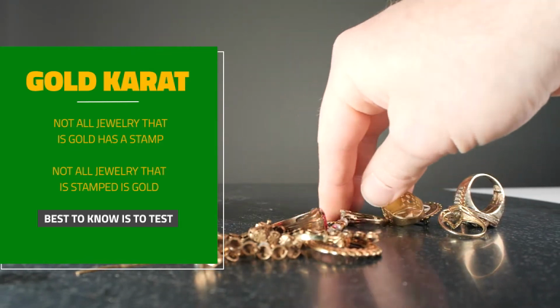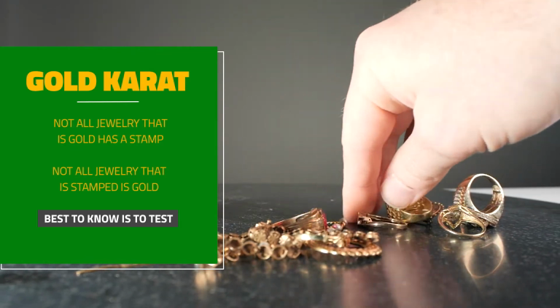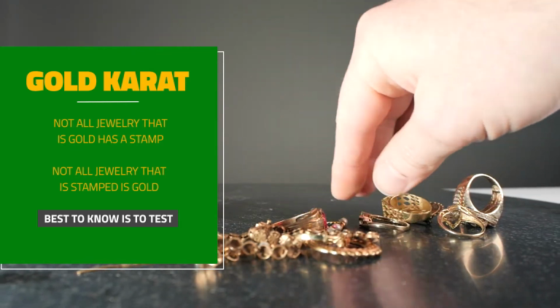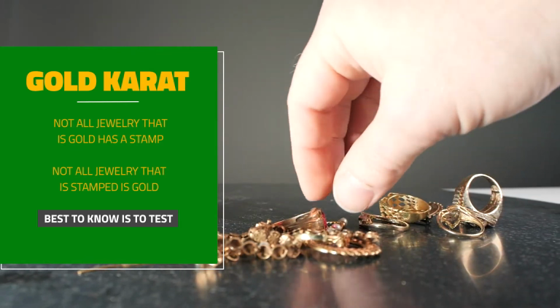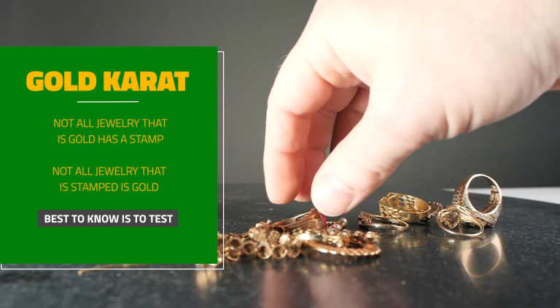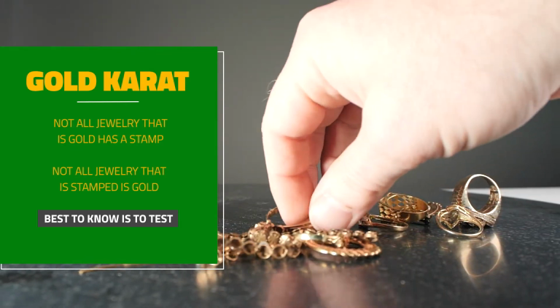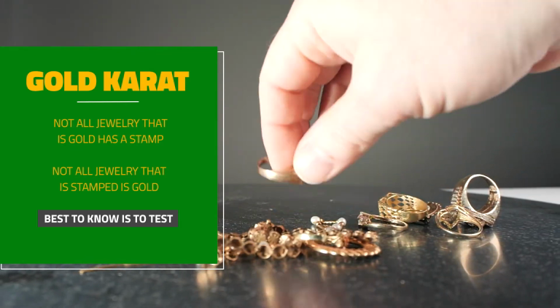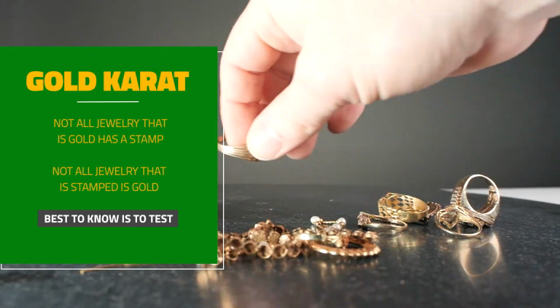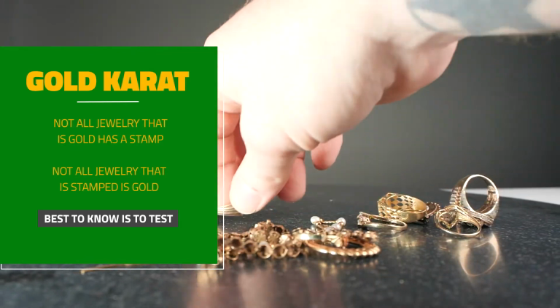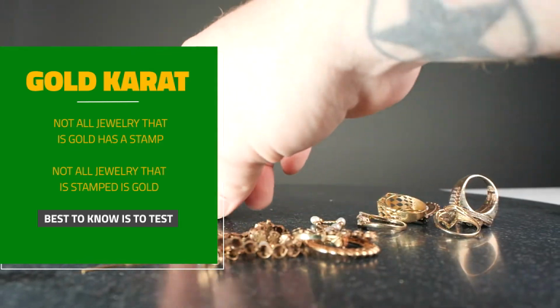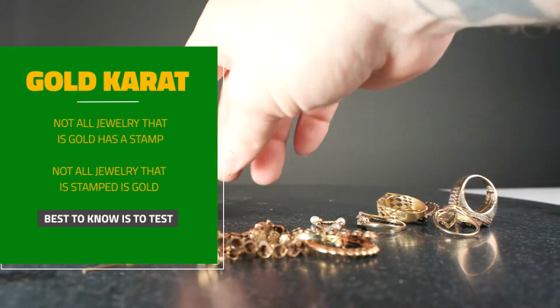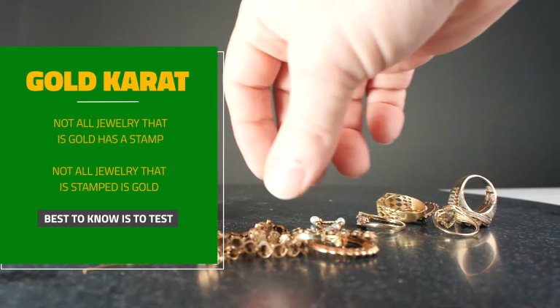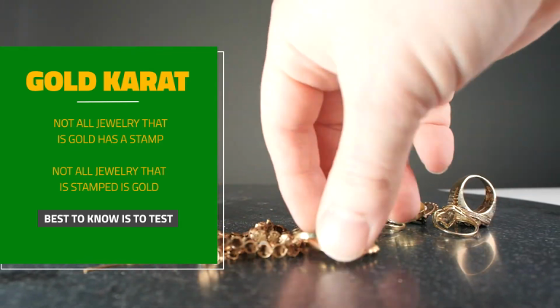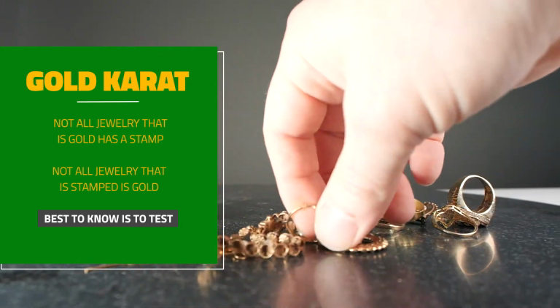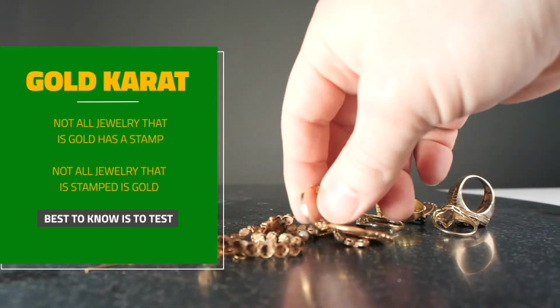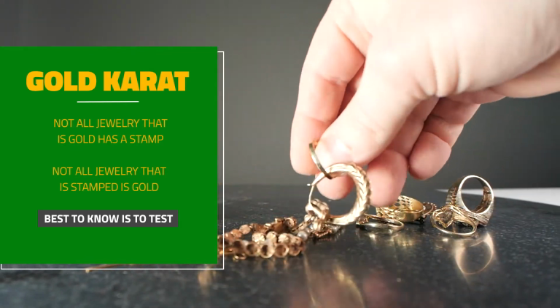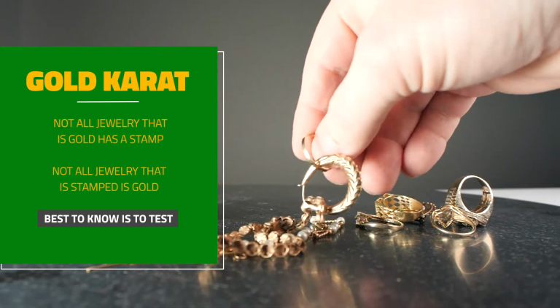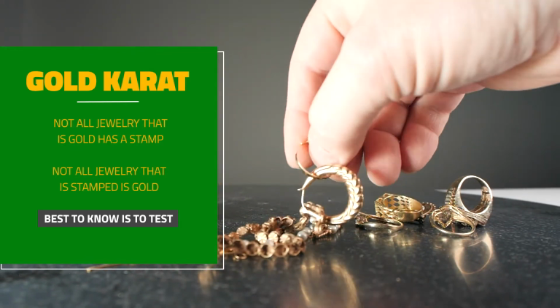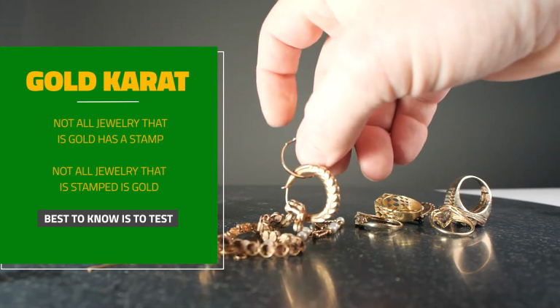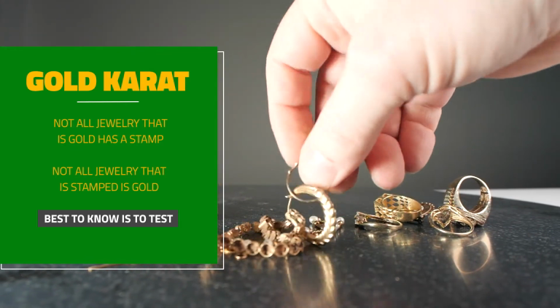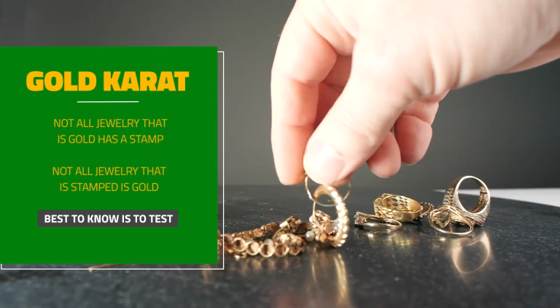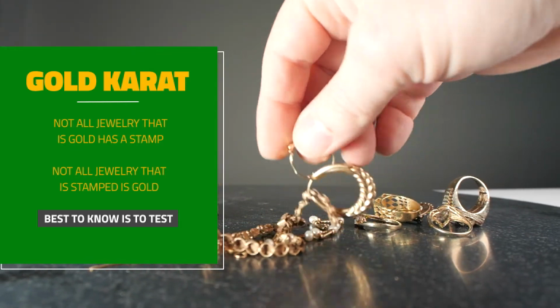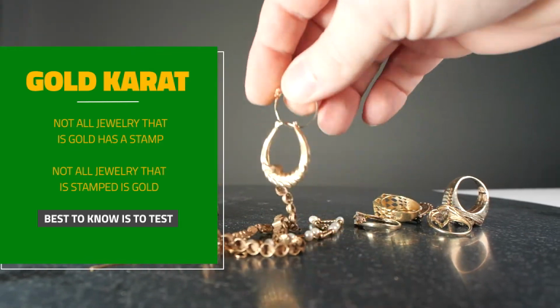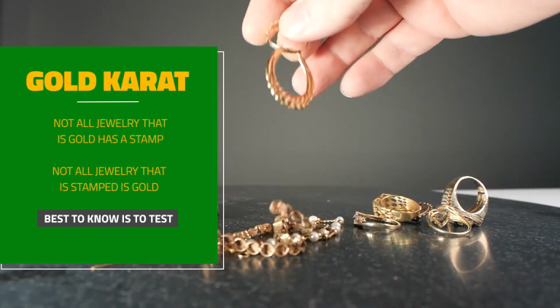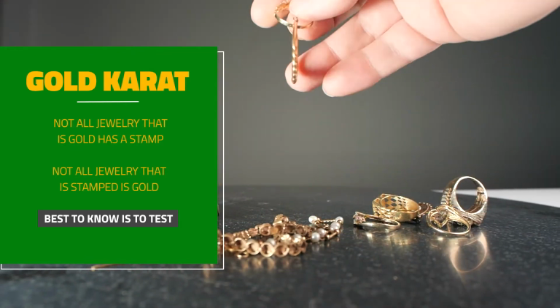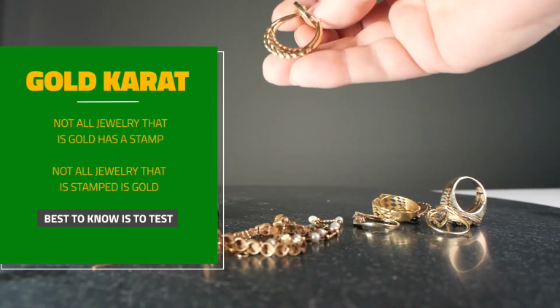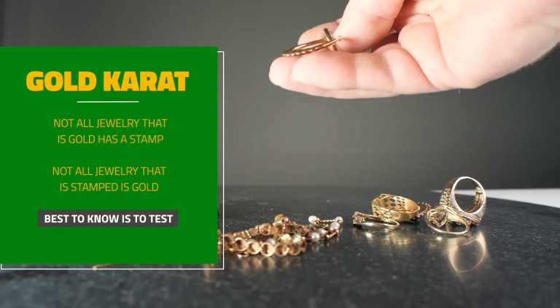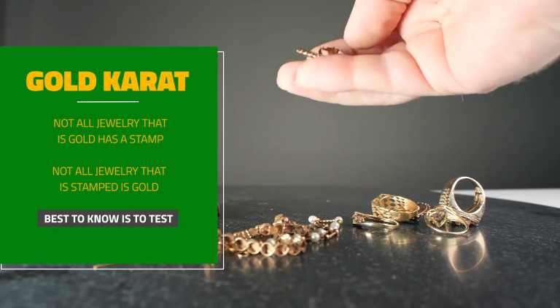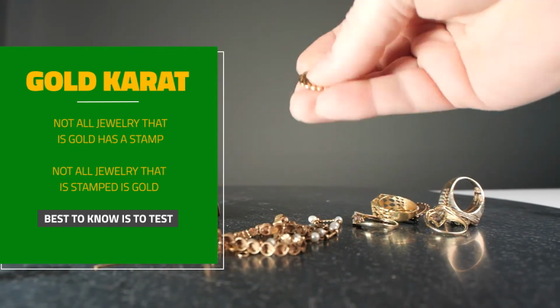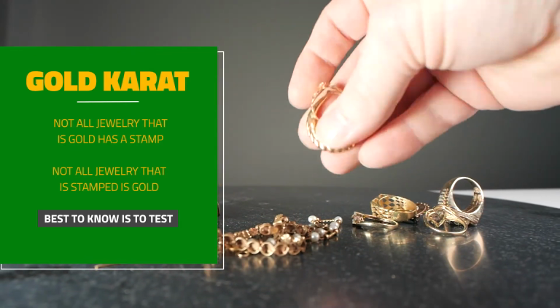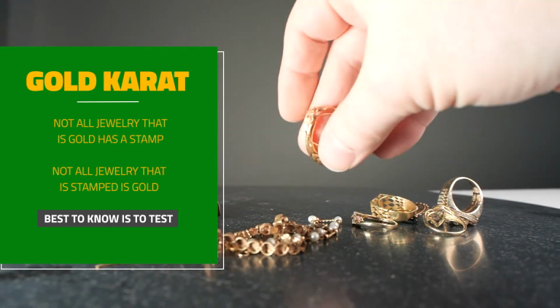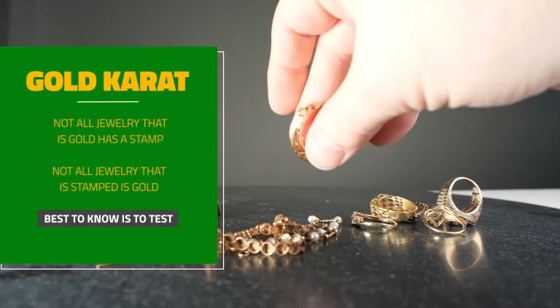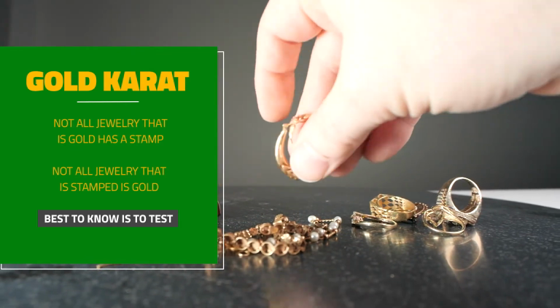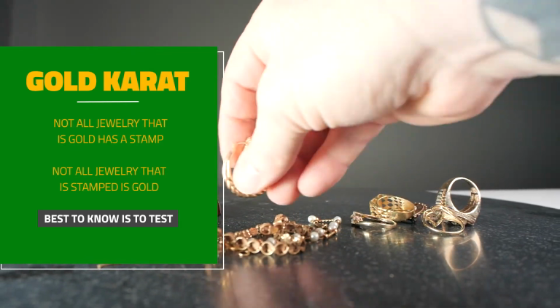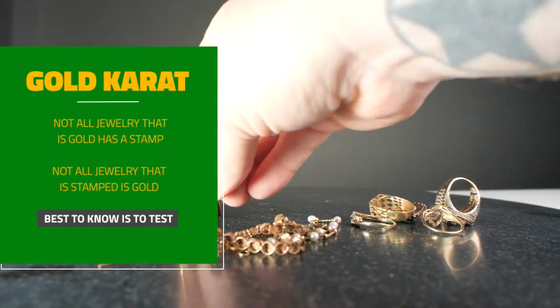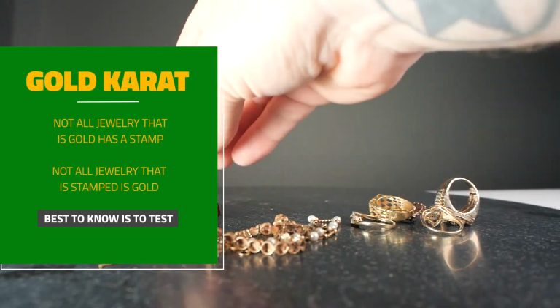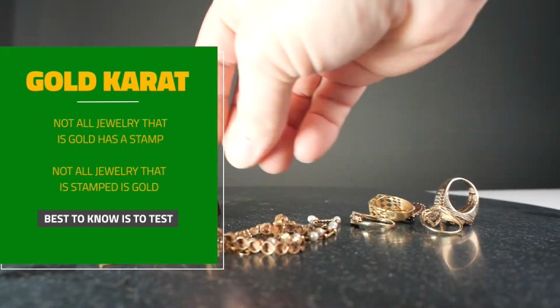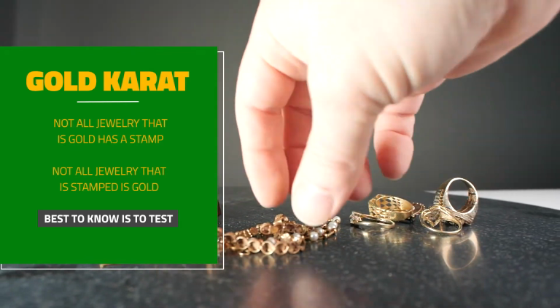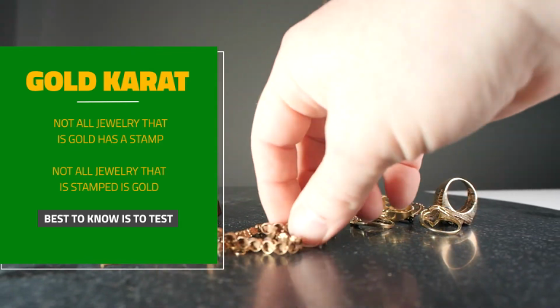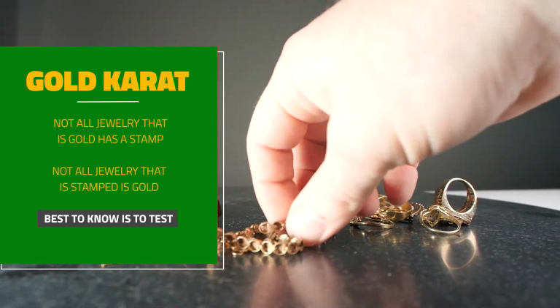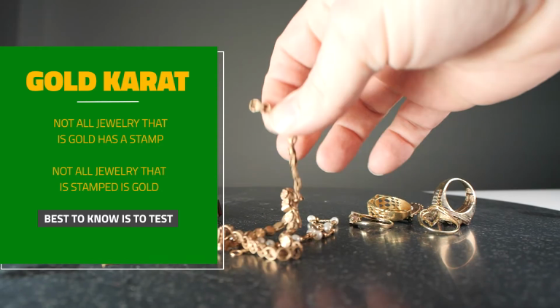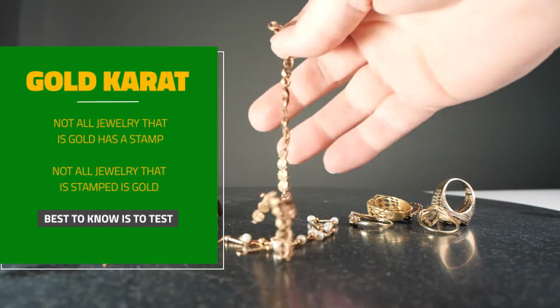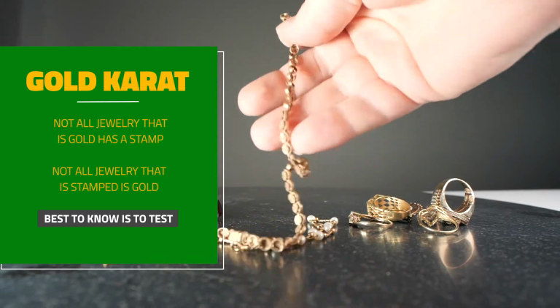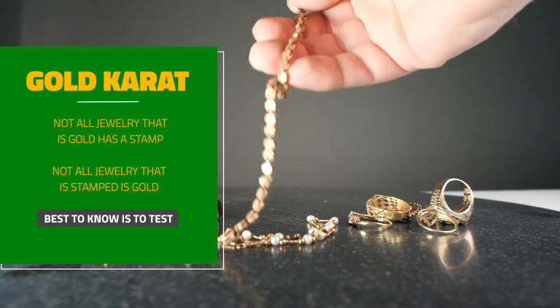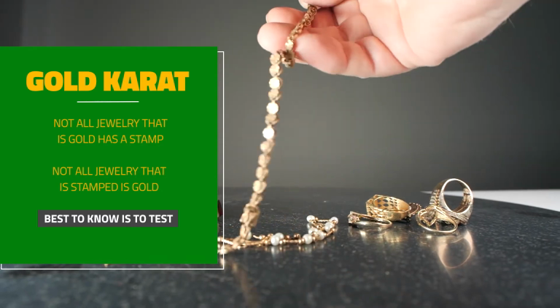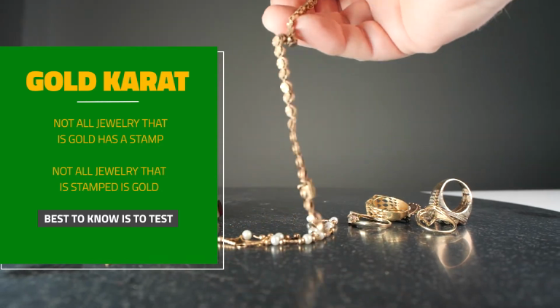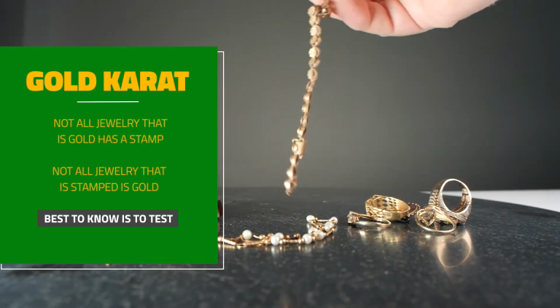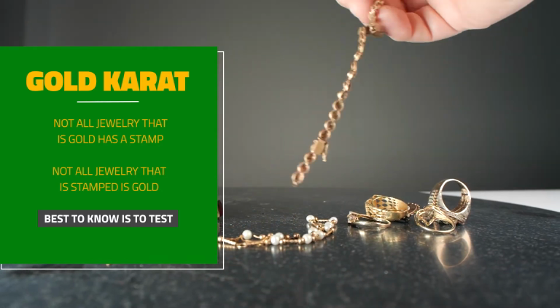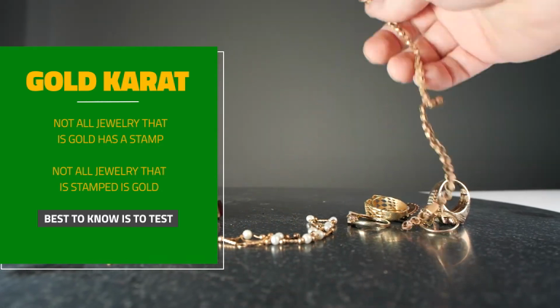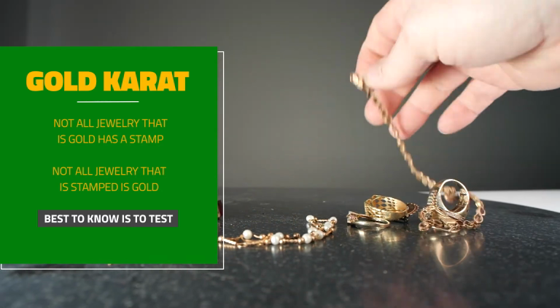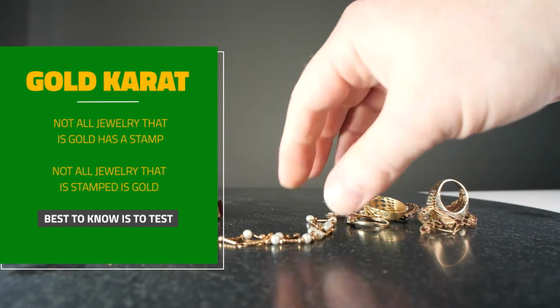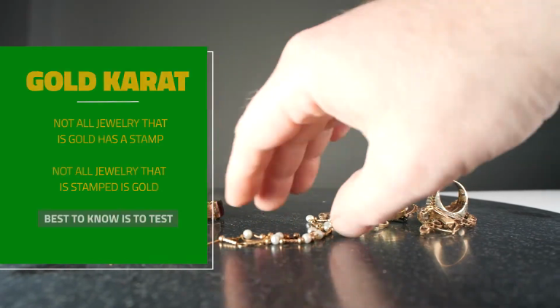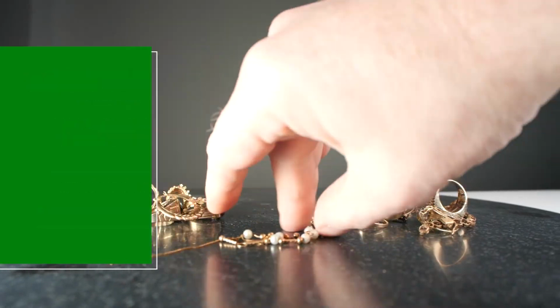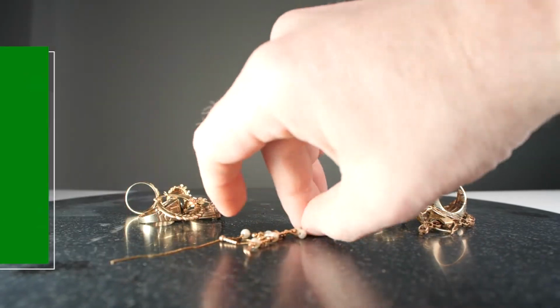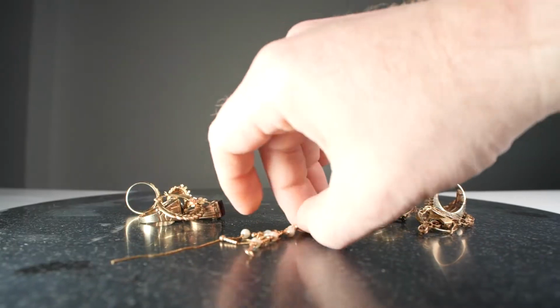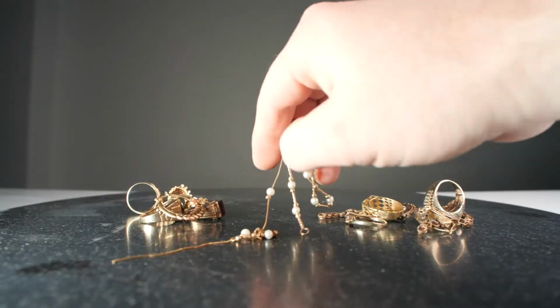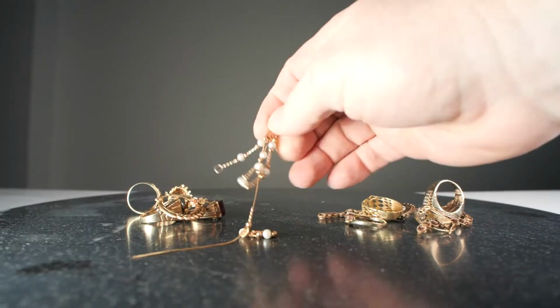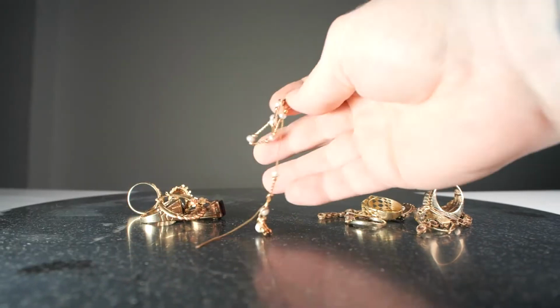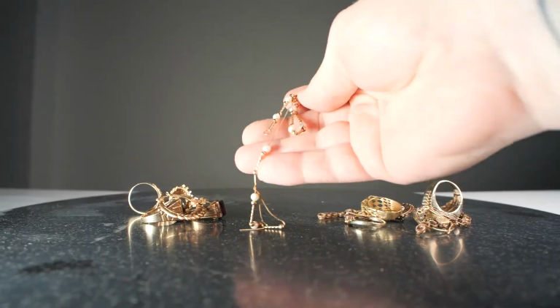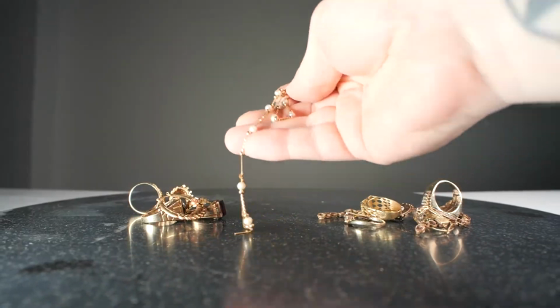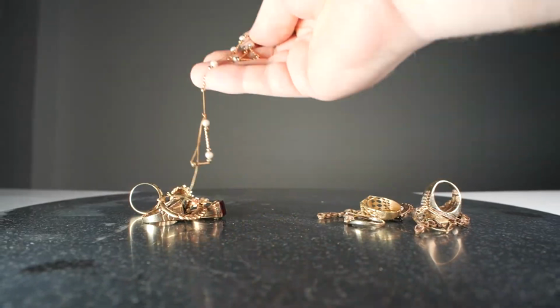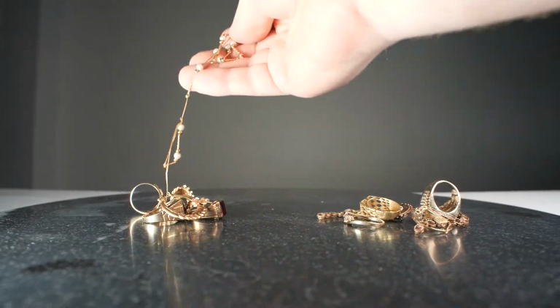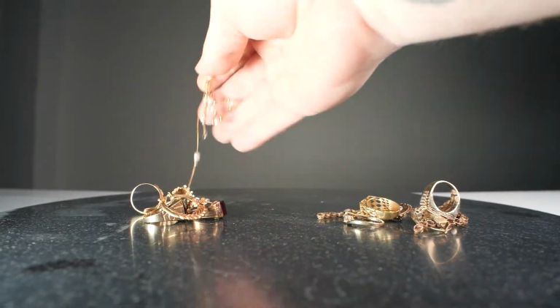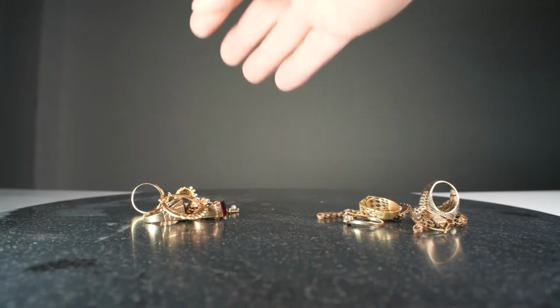Conversely, many items could be stamped with a carat but are in fact fake gold, which brings us to the next step to determine the carat of your gold.